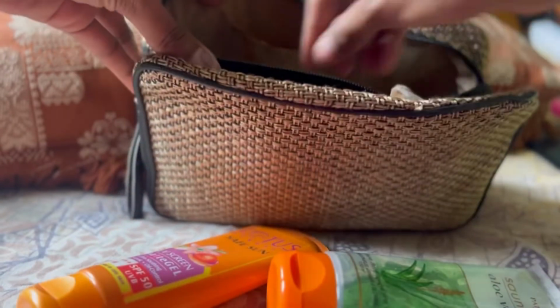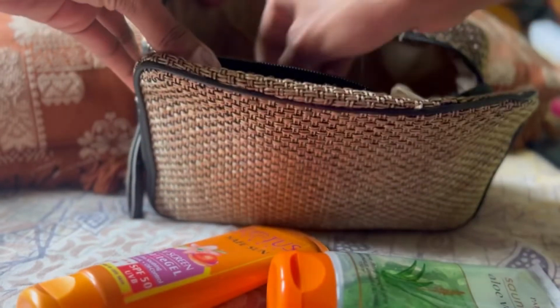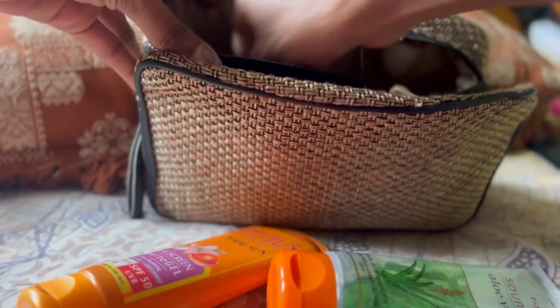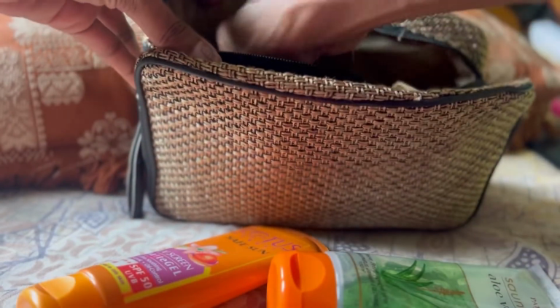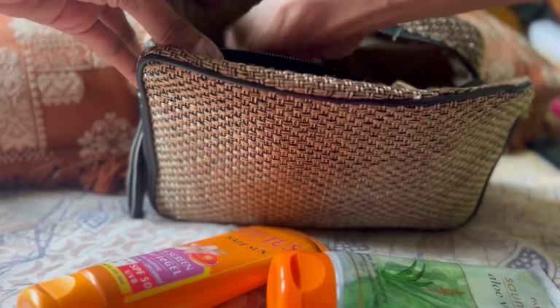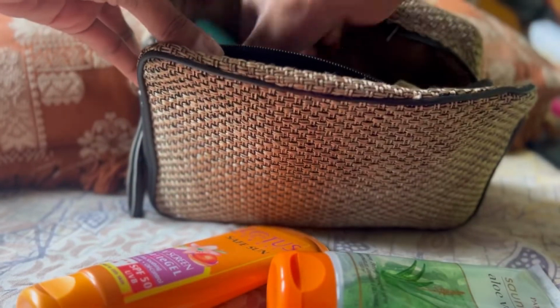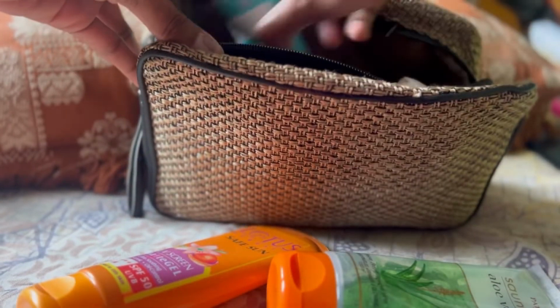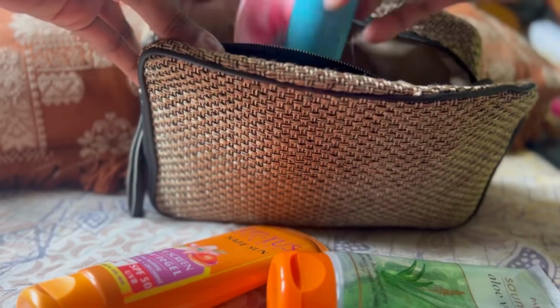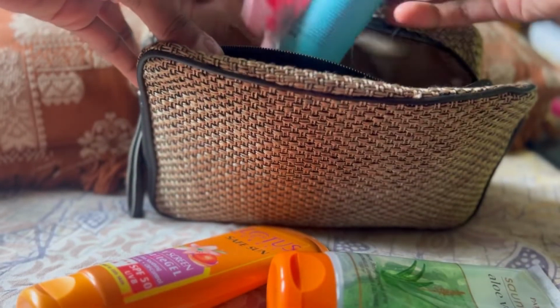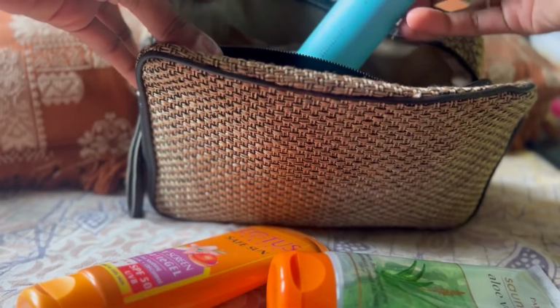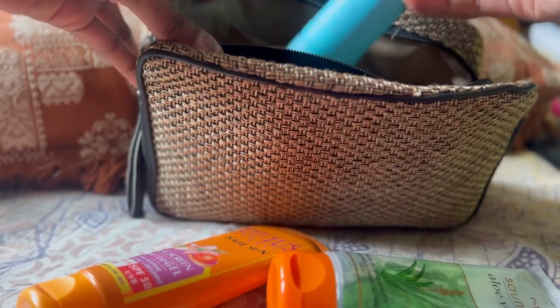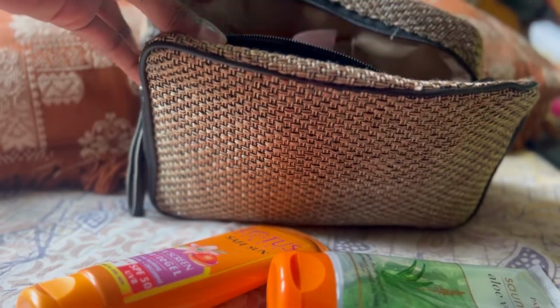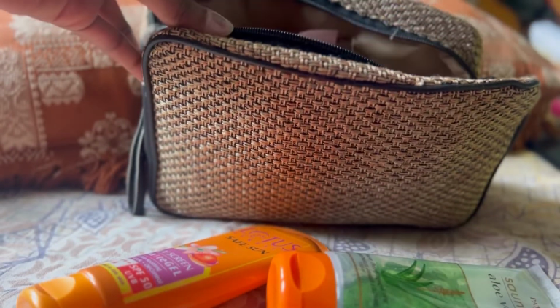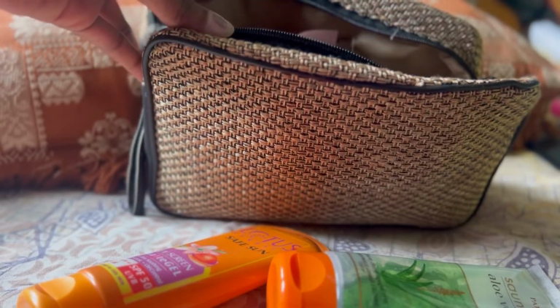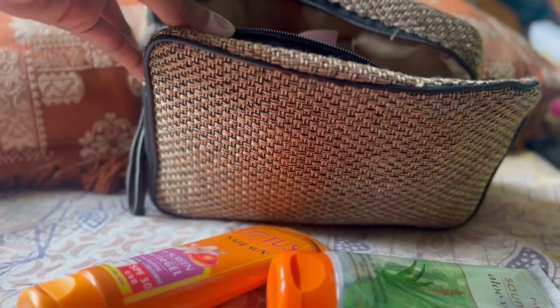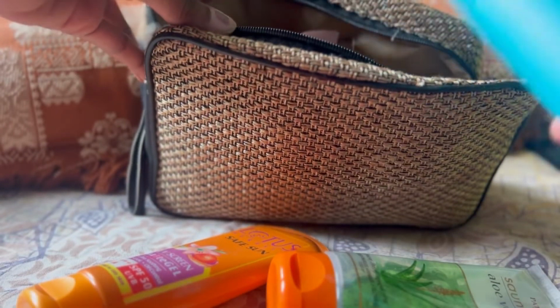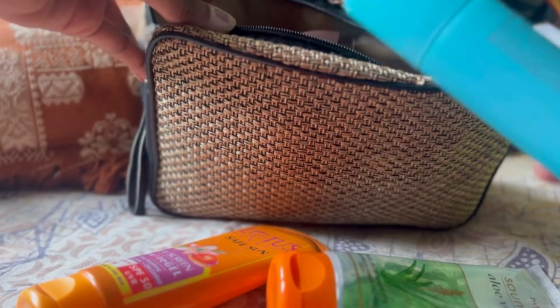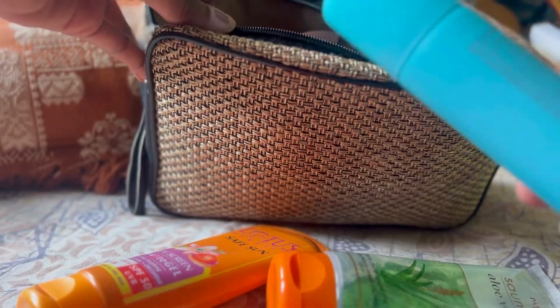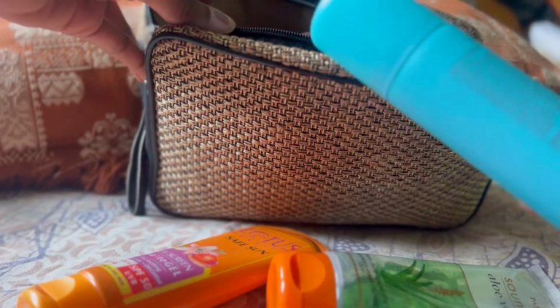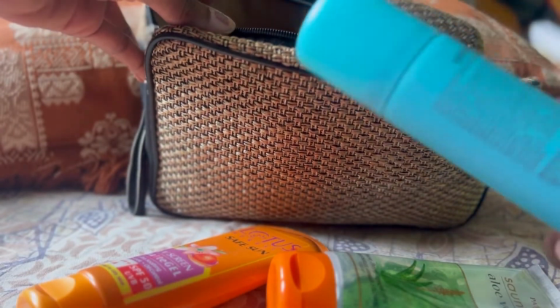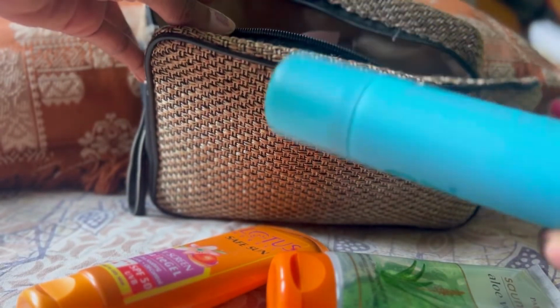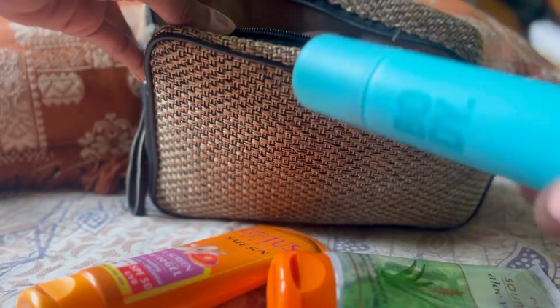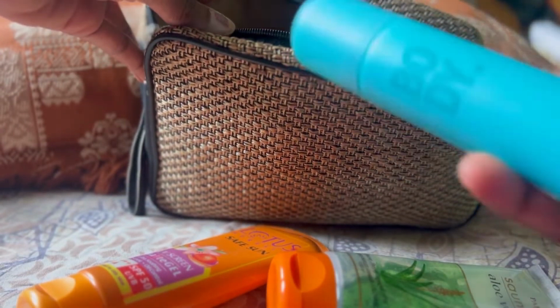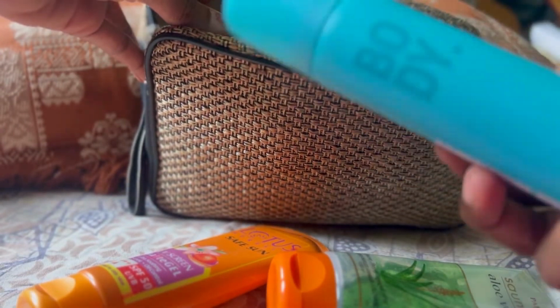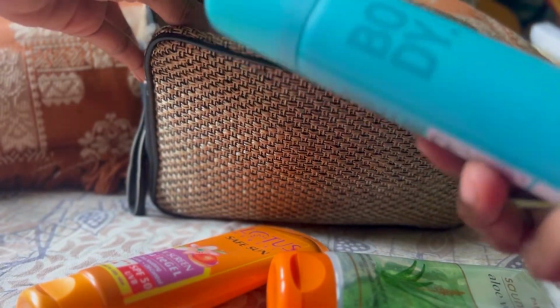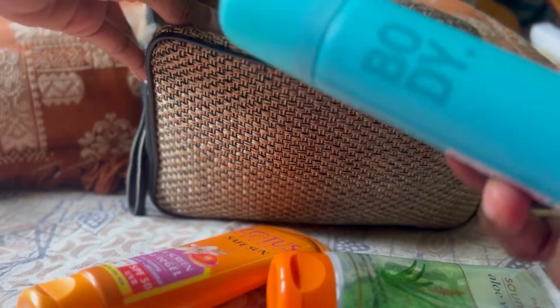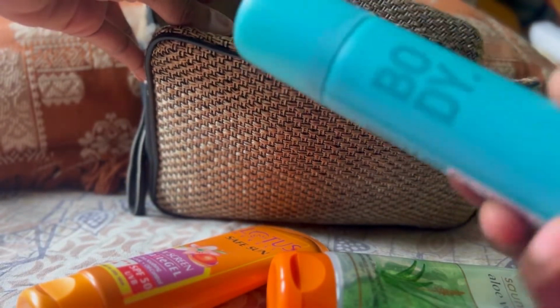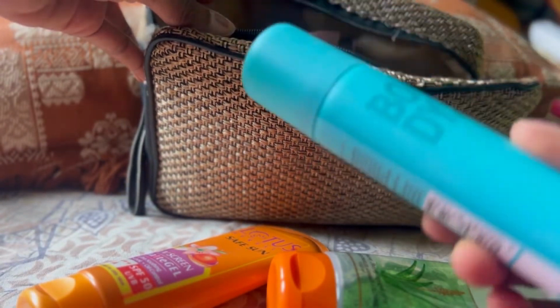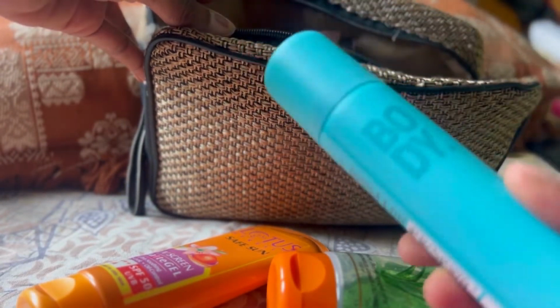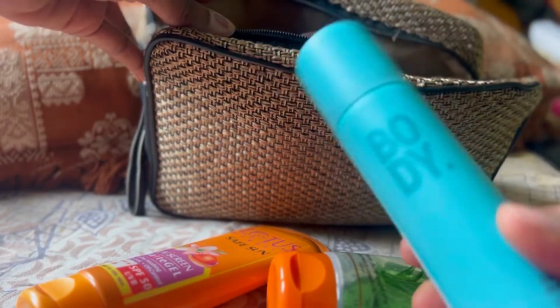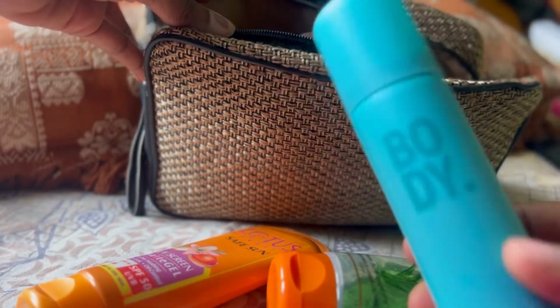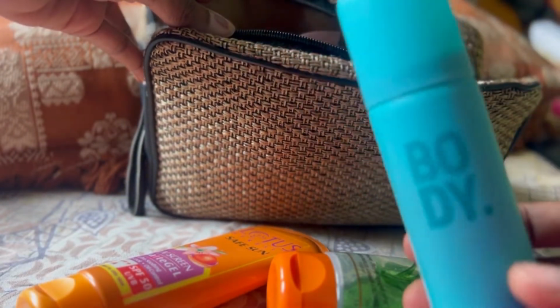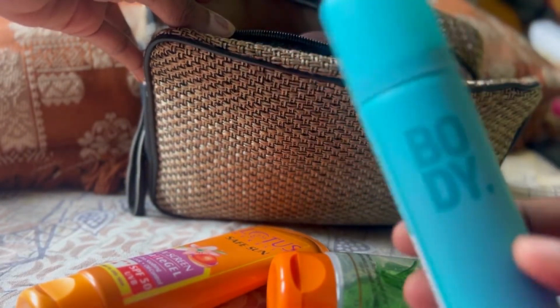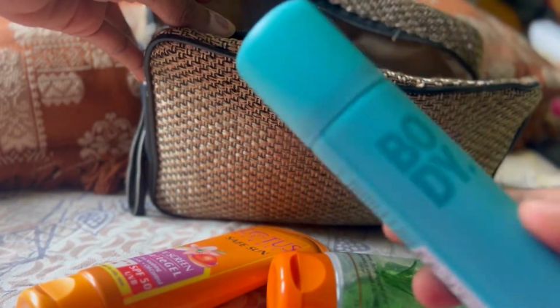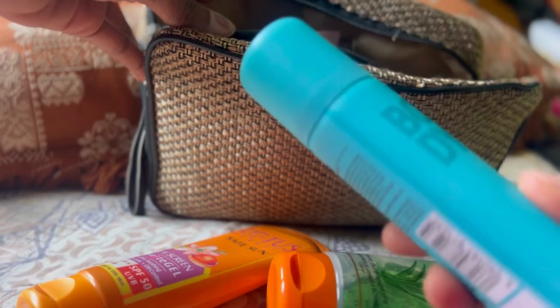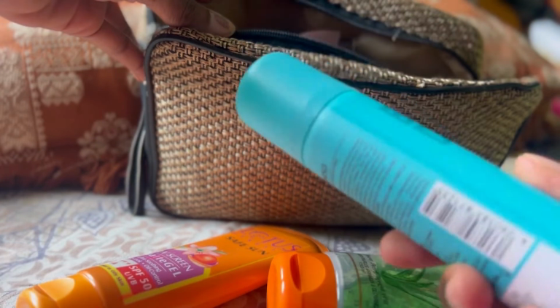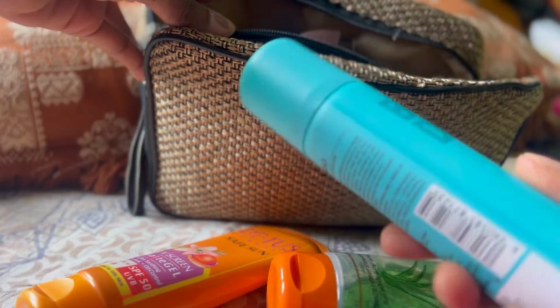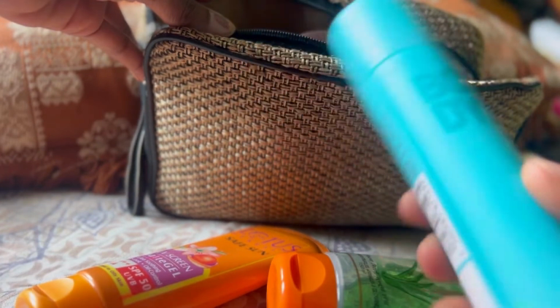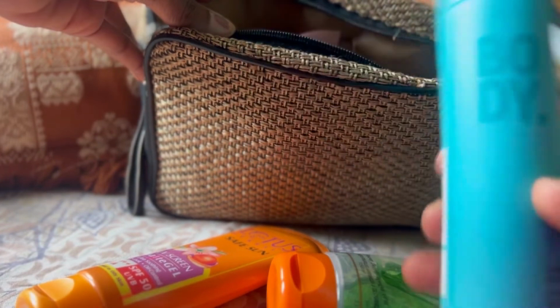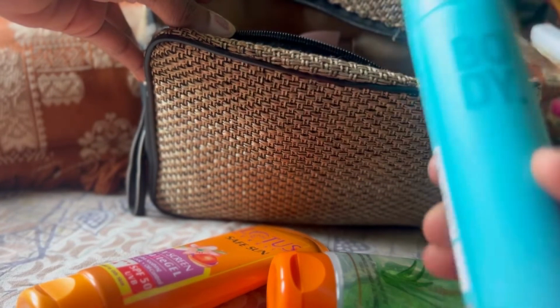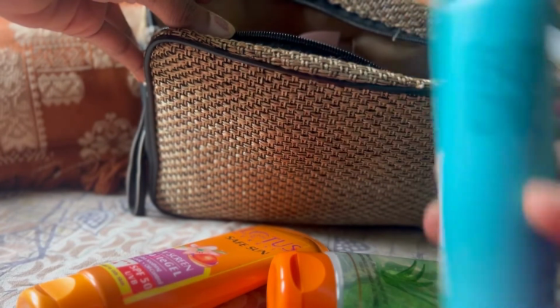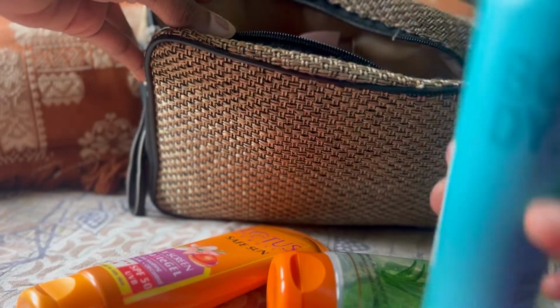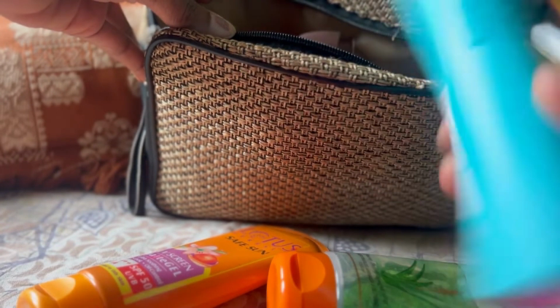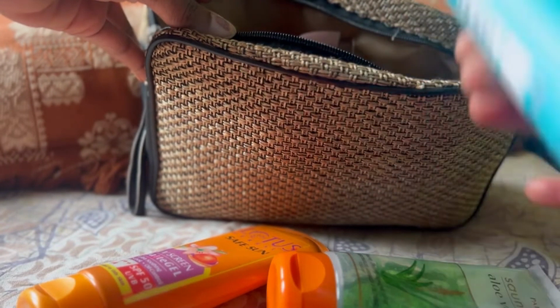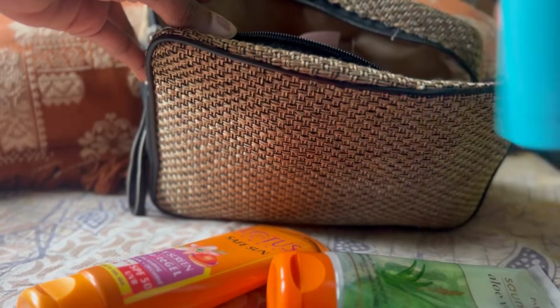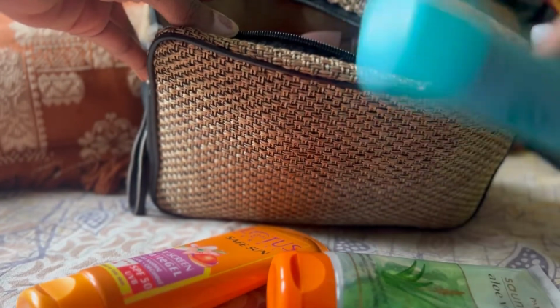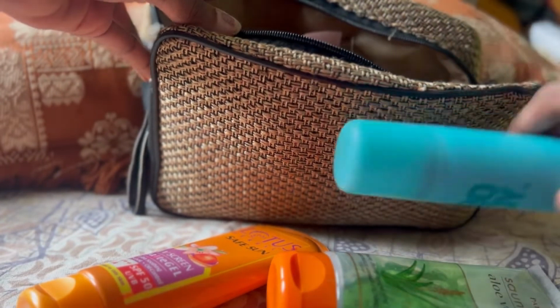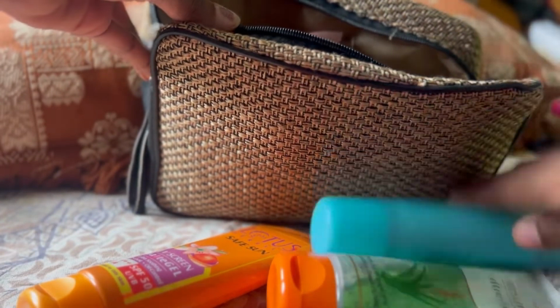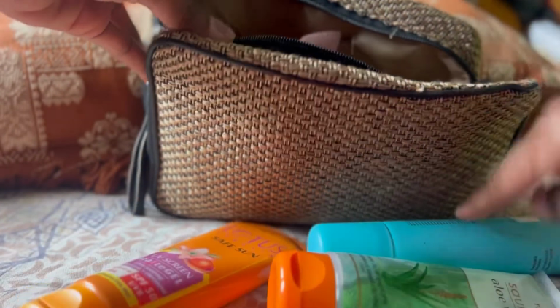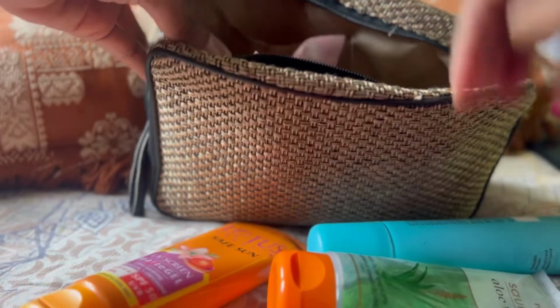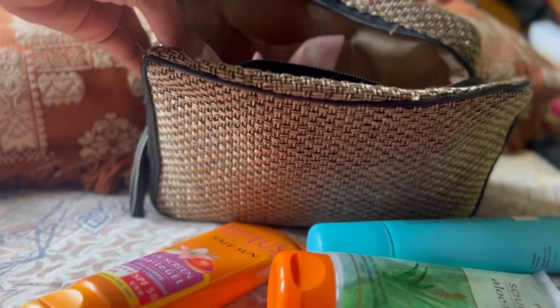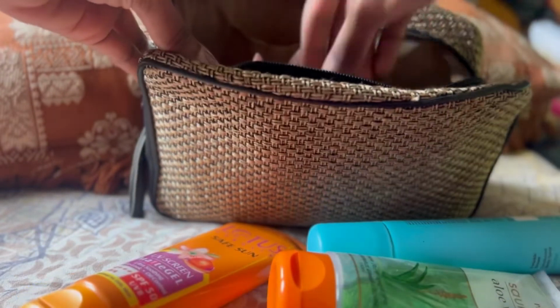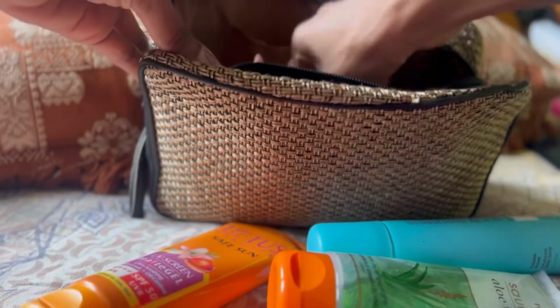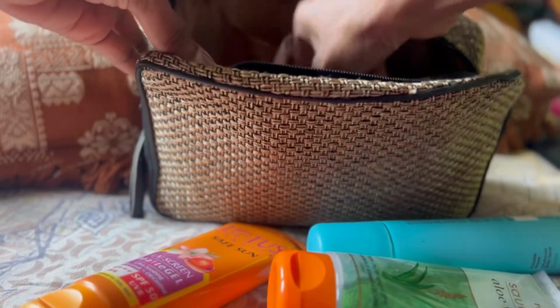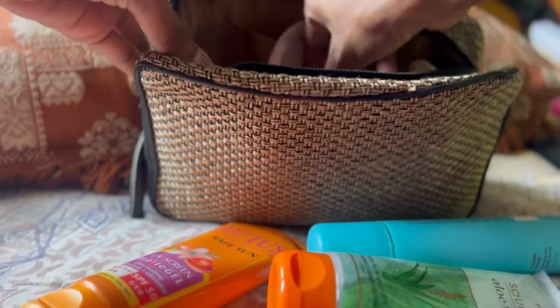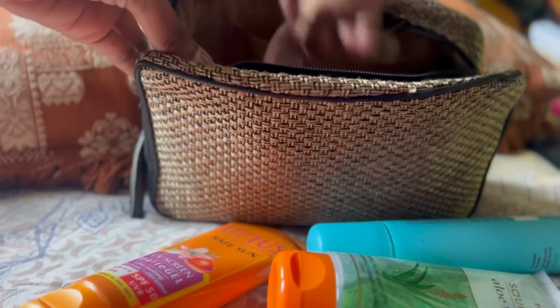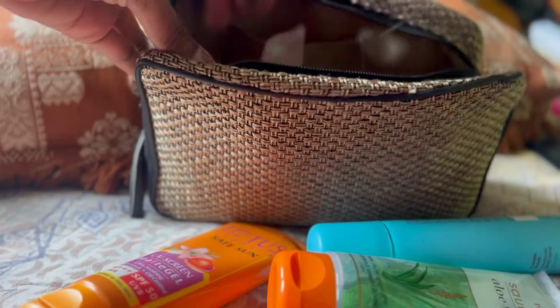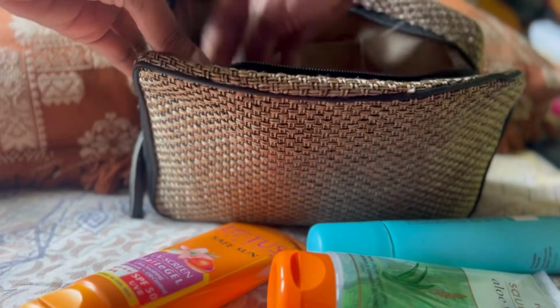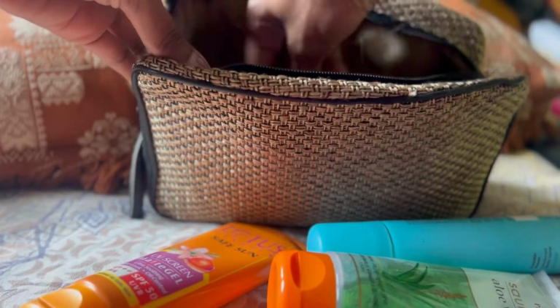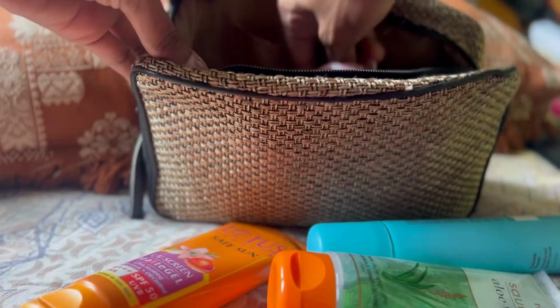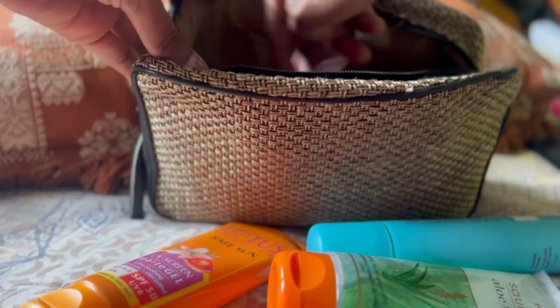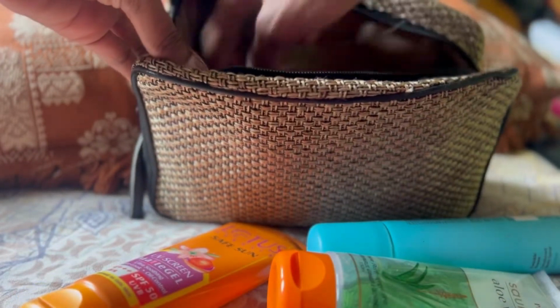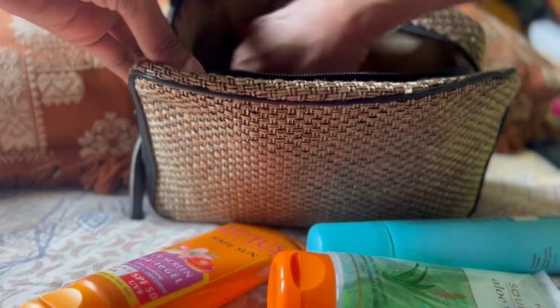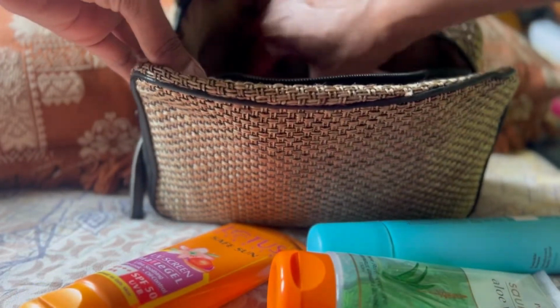Next is perfume — this is a random perfume. Okay, so moving on to lips.